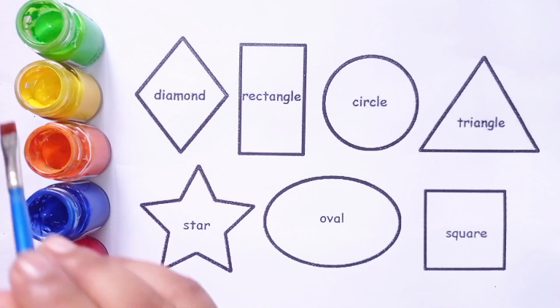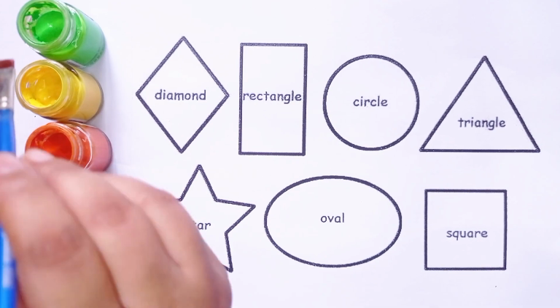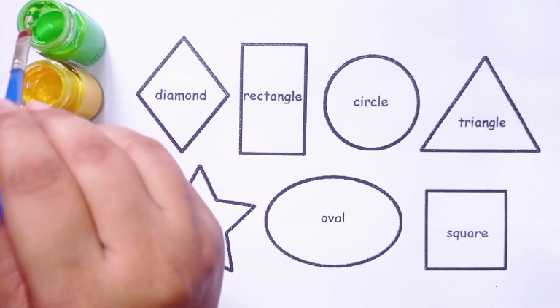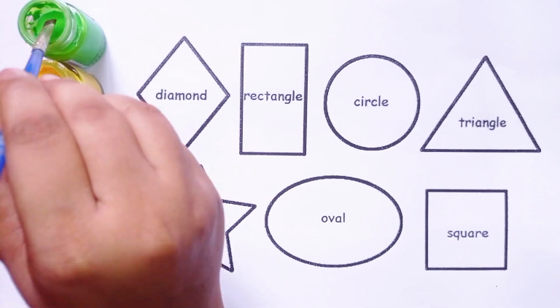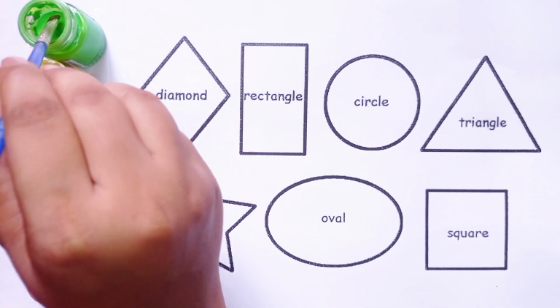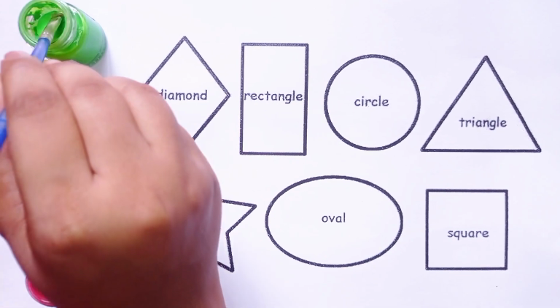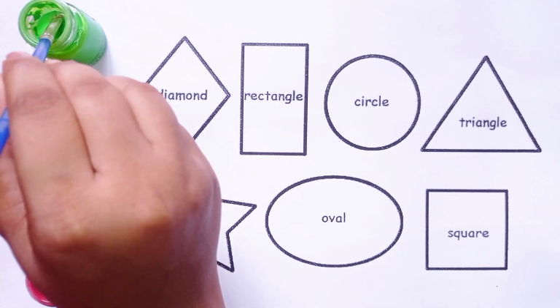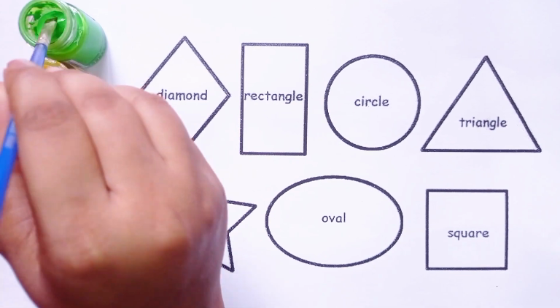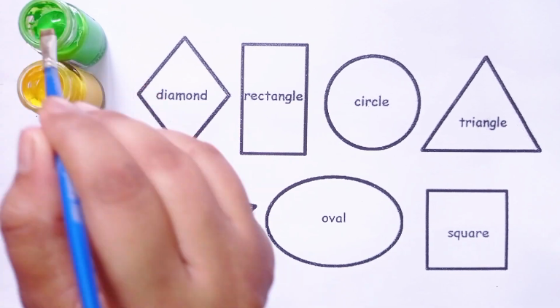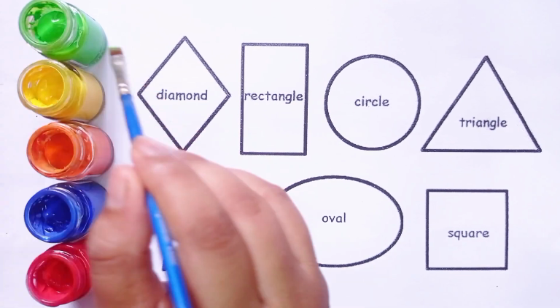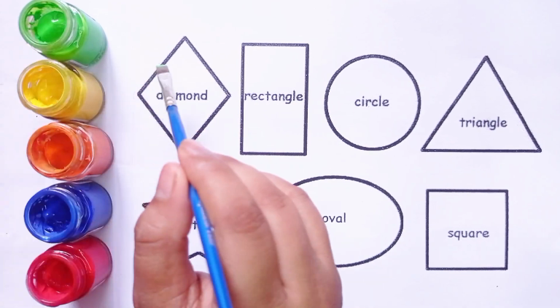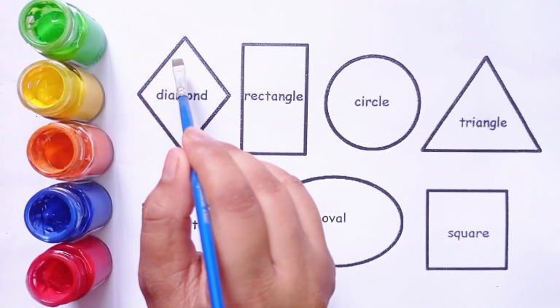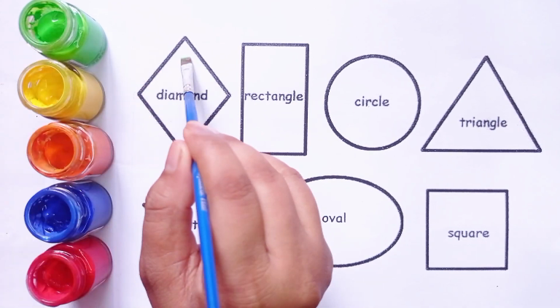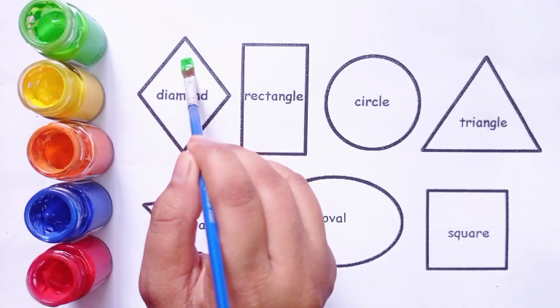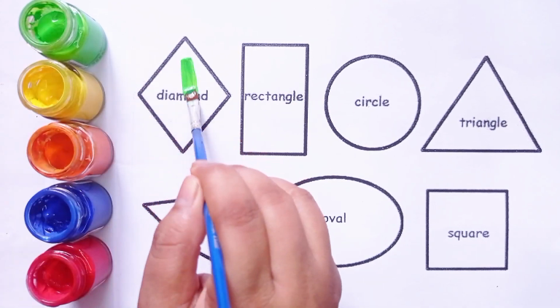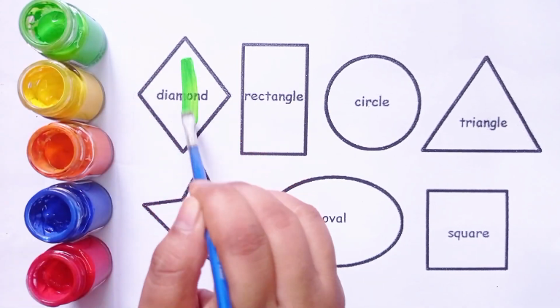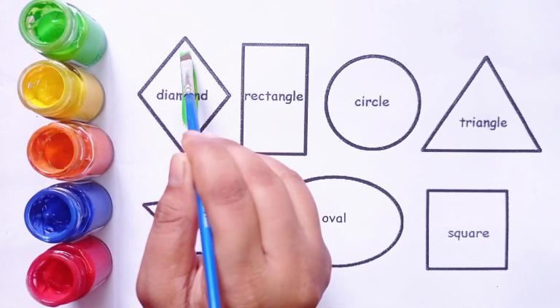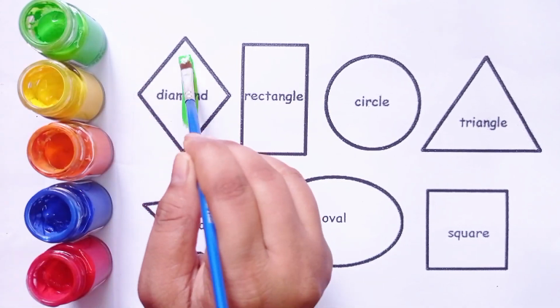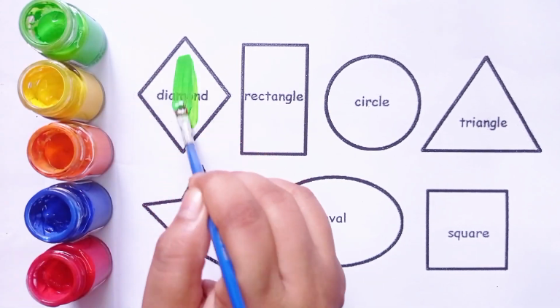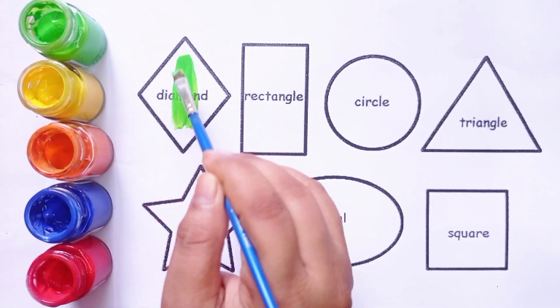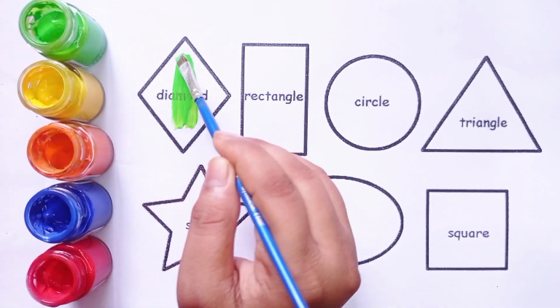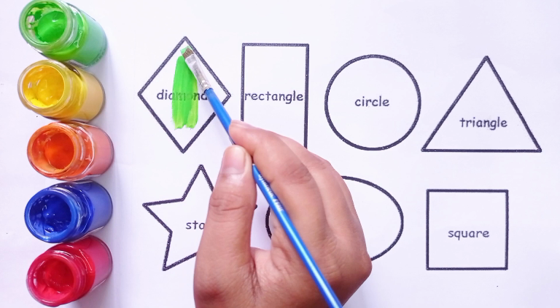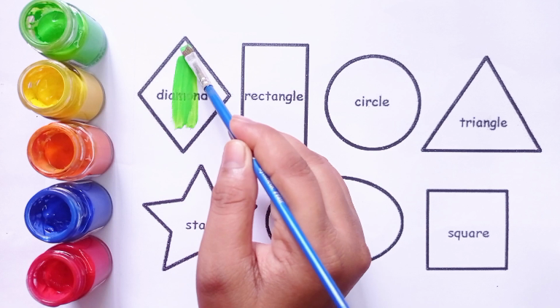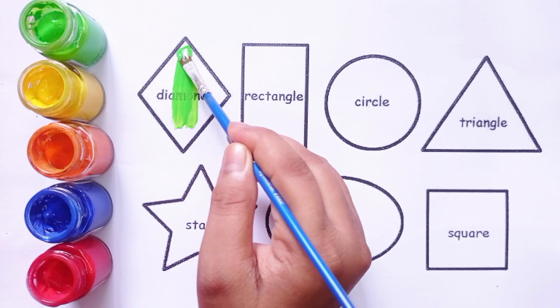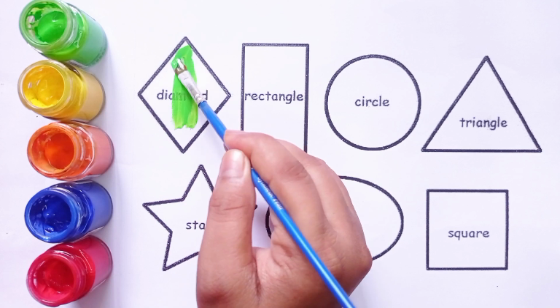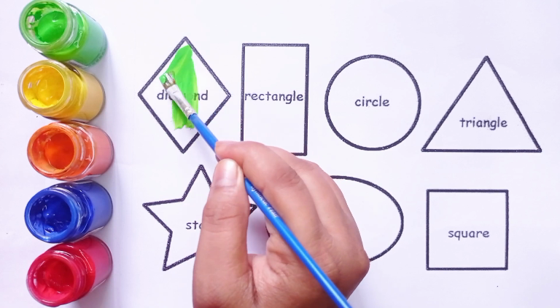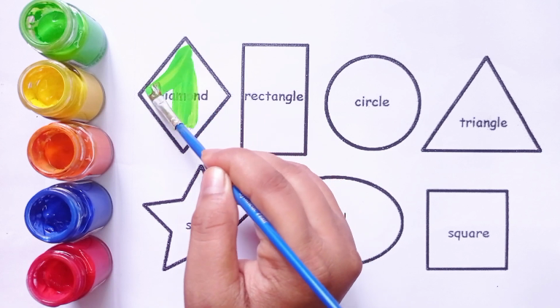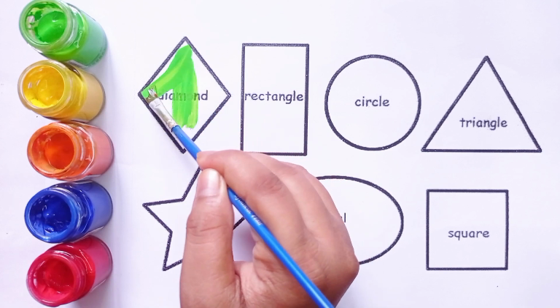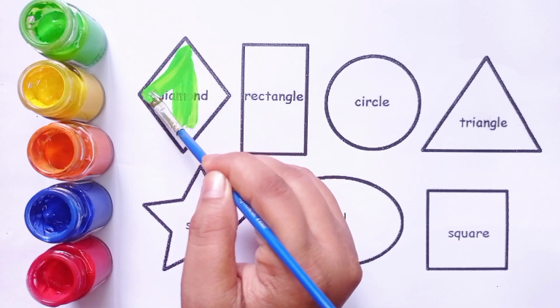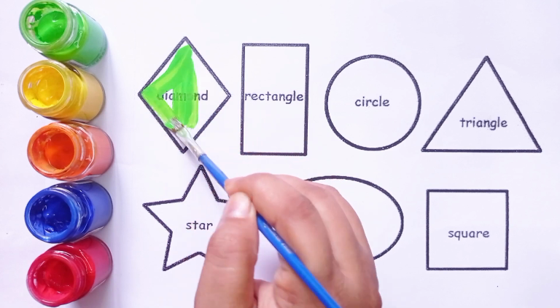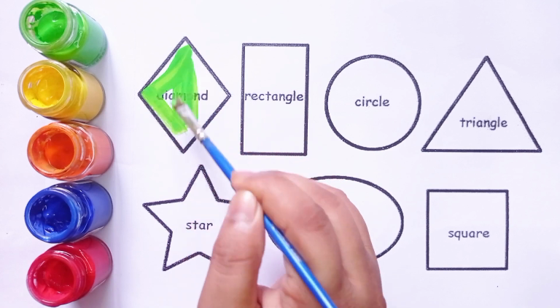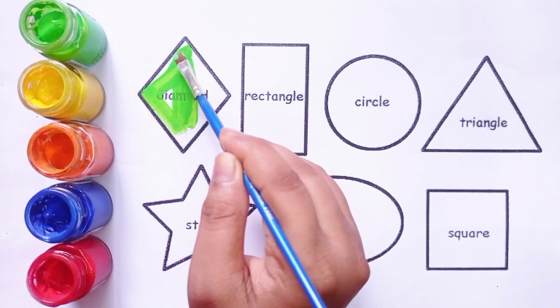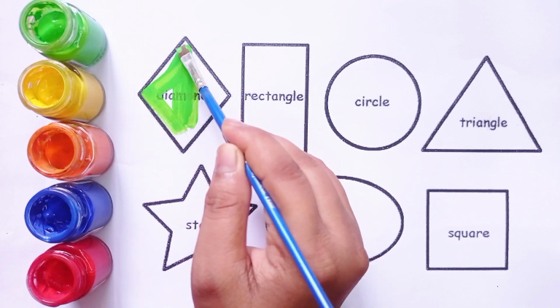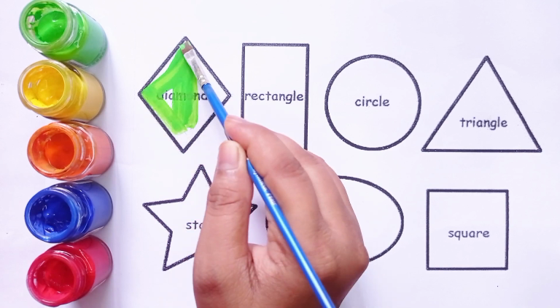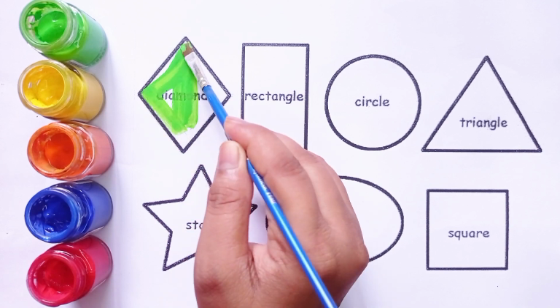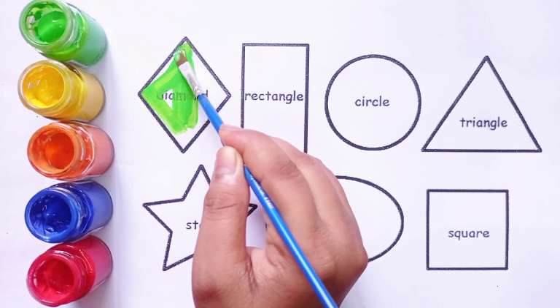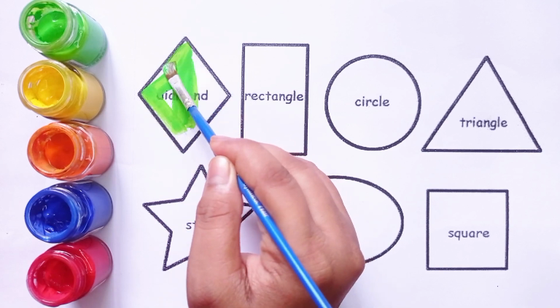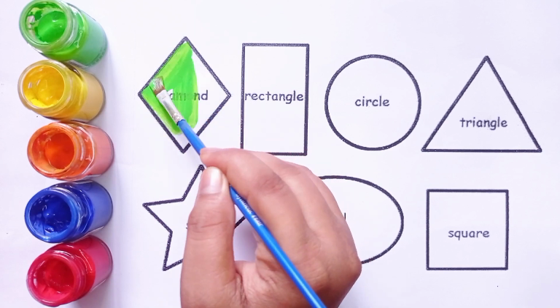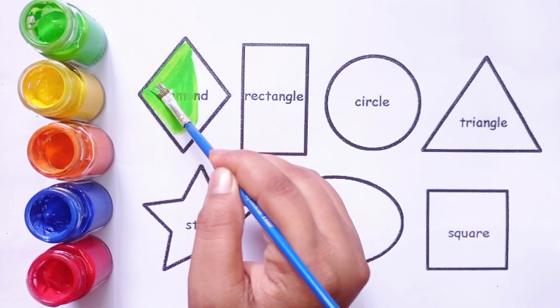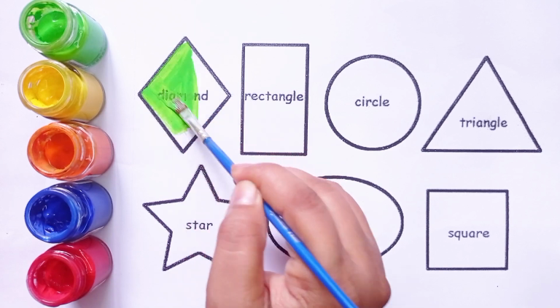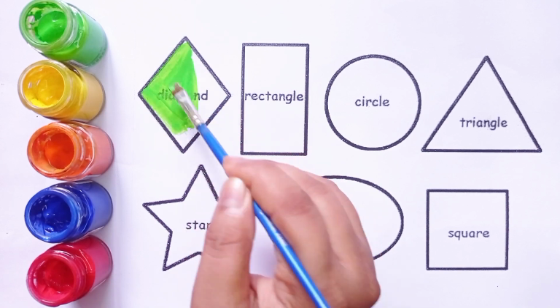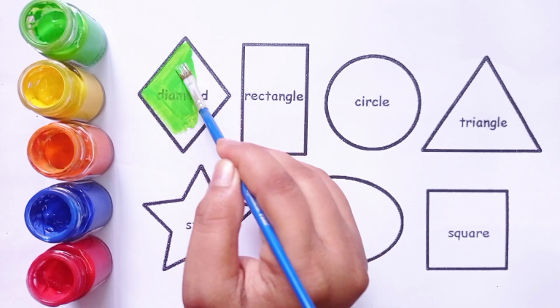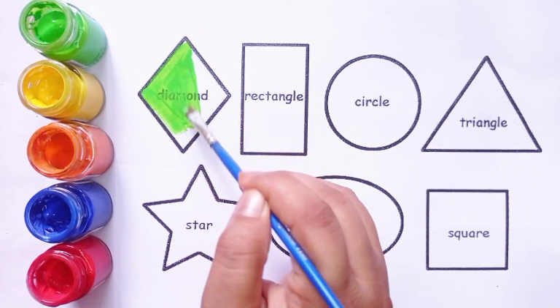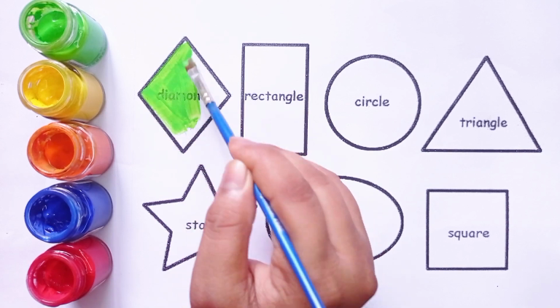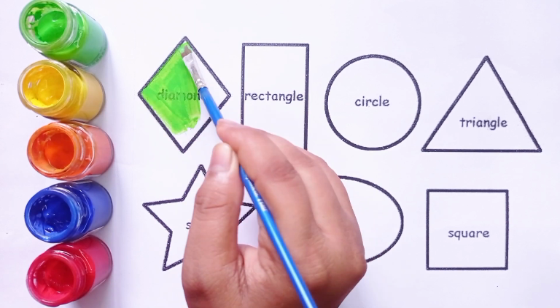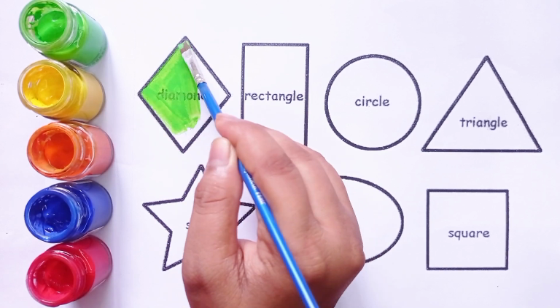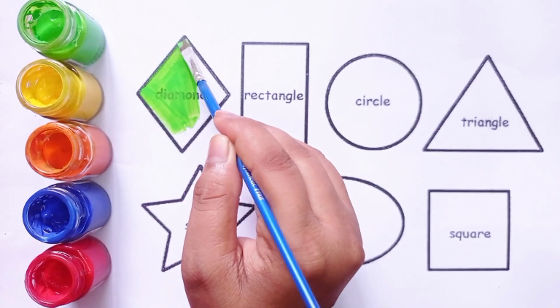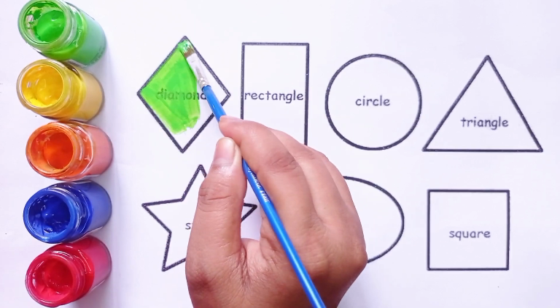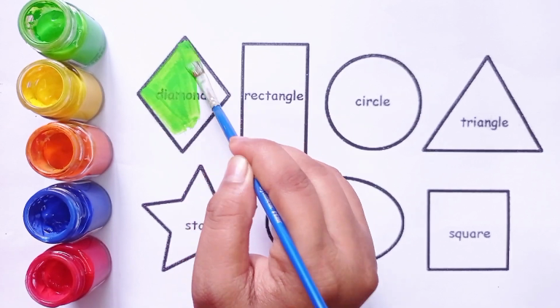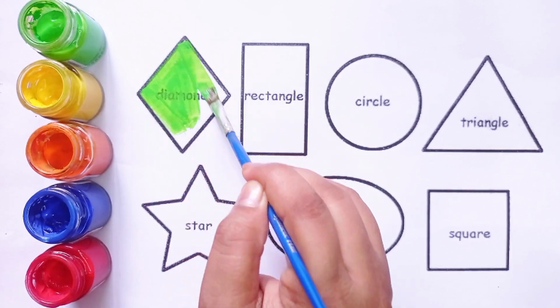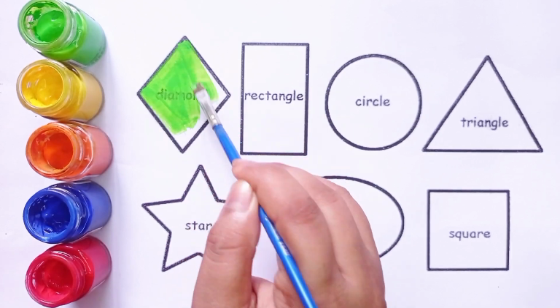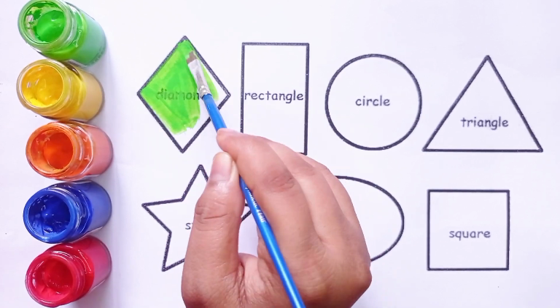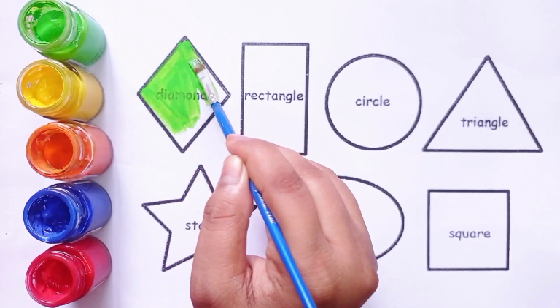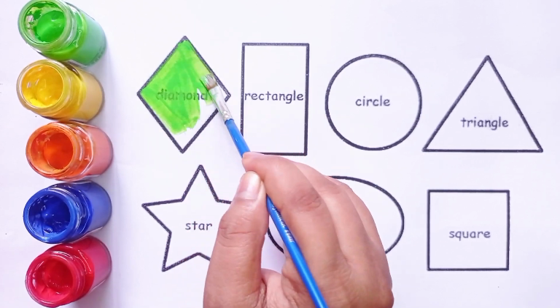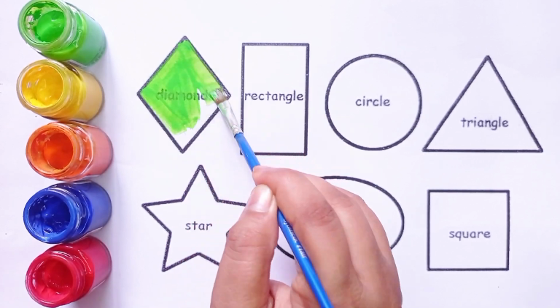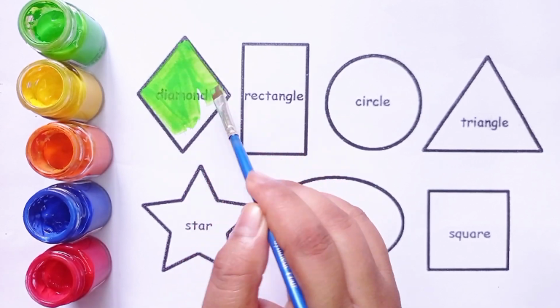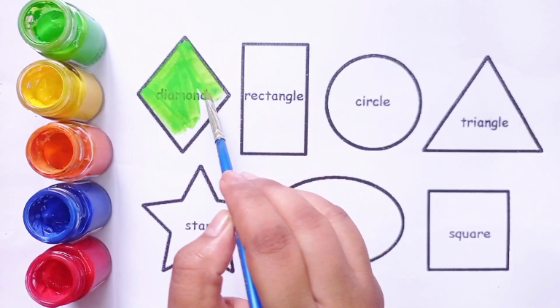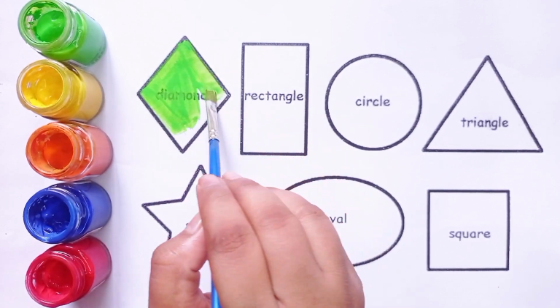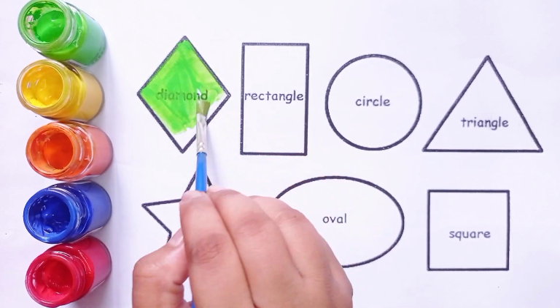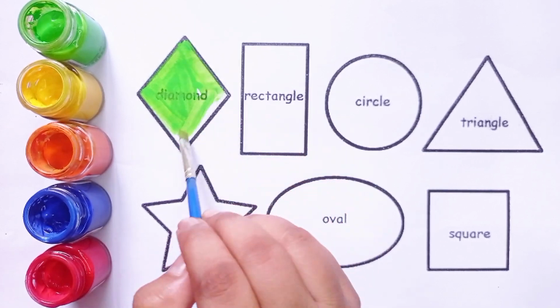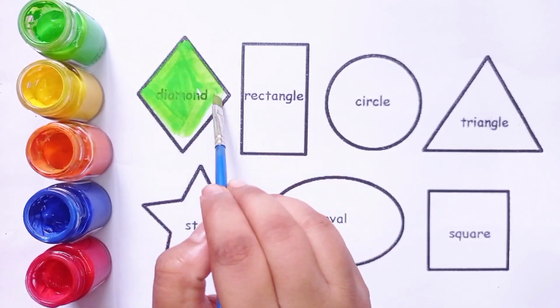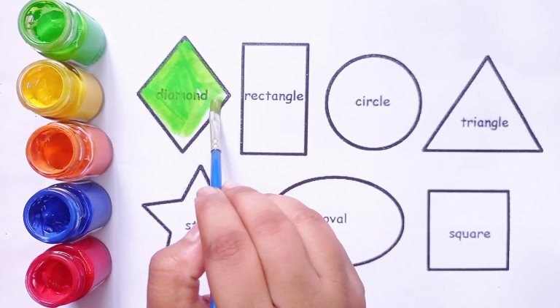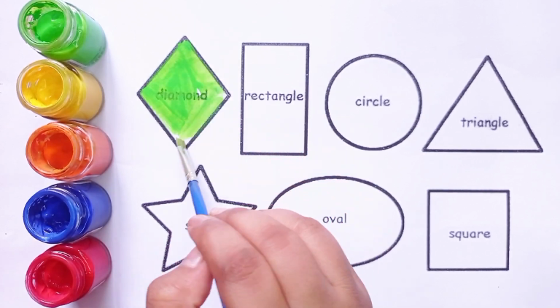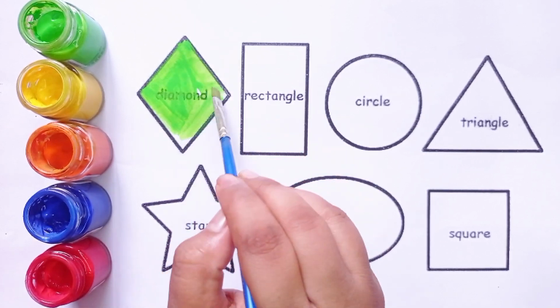First shape. Diamond. This is diamond shape. Light green color.